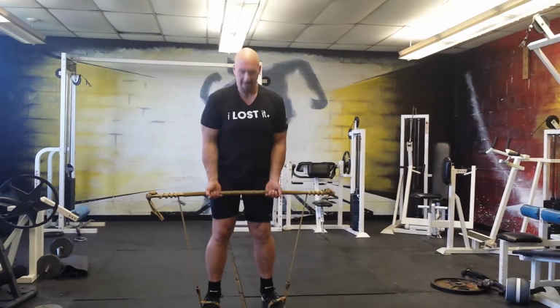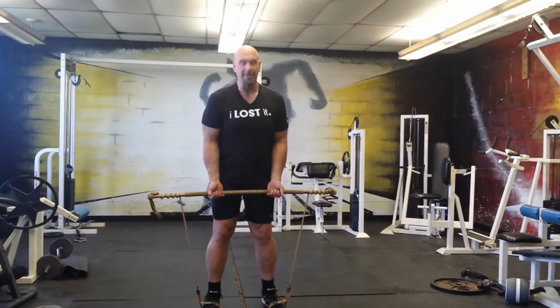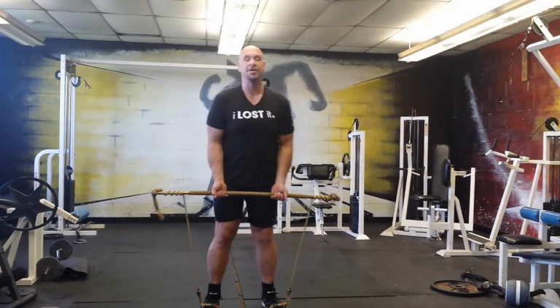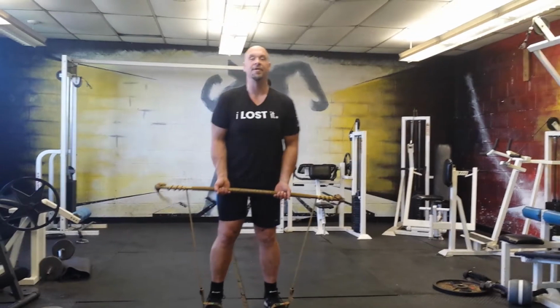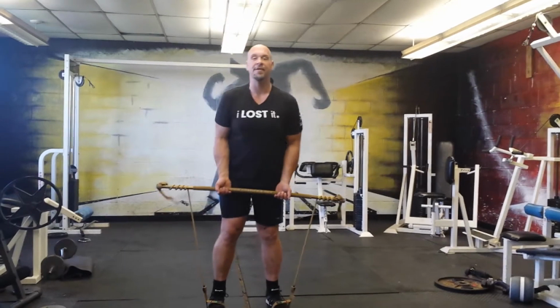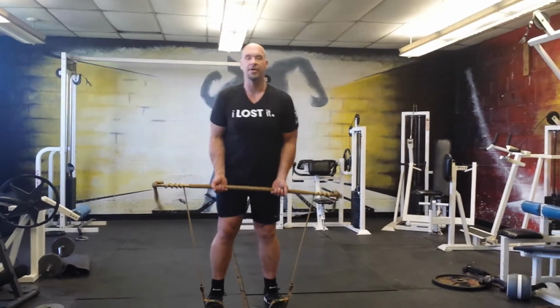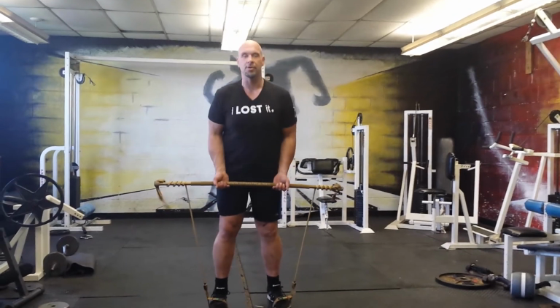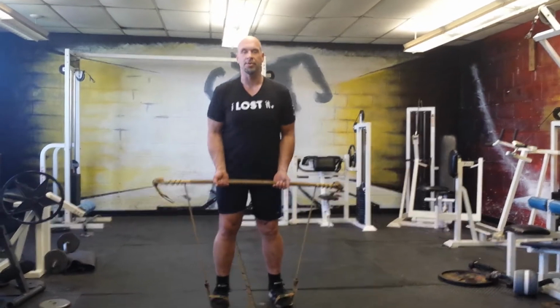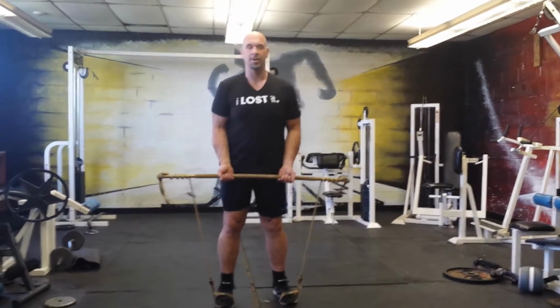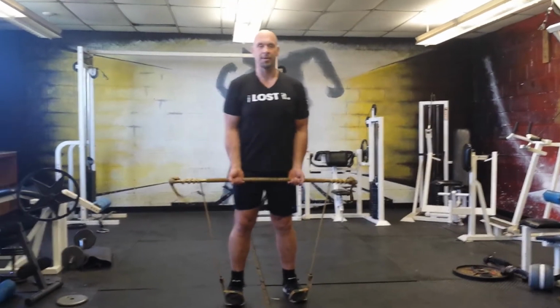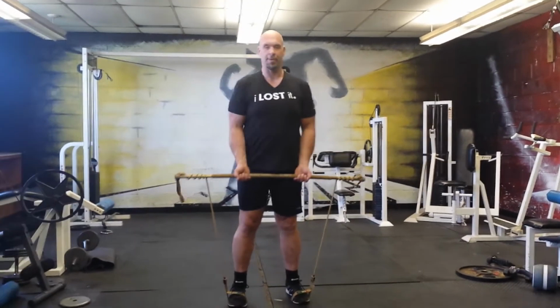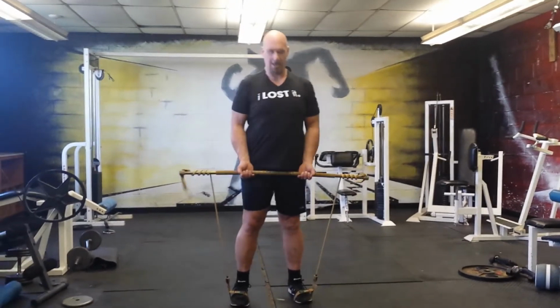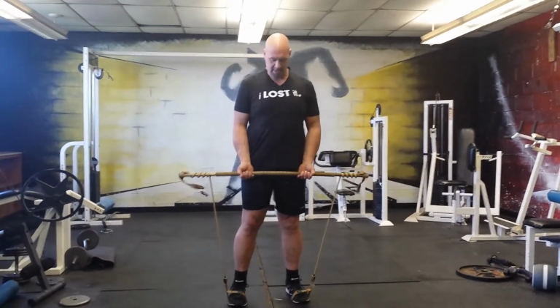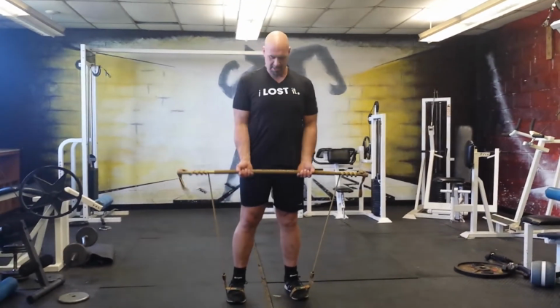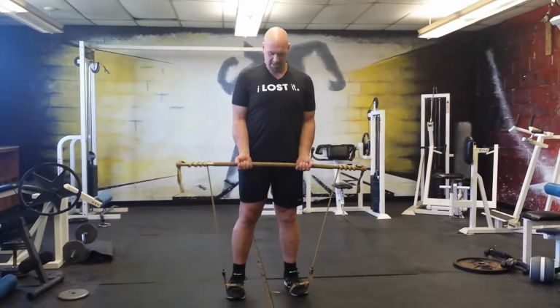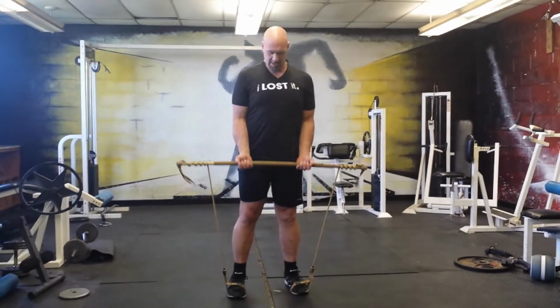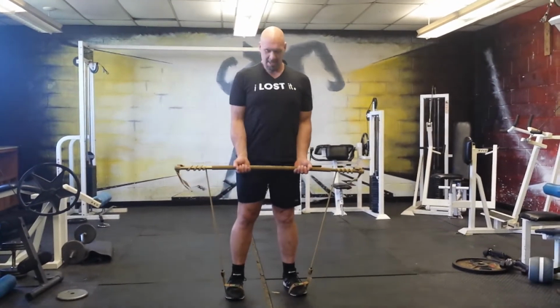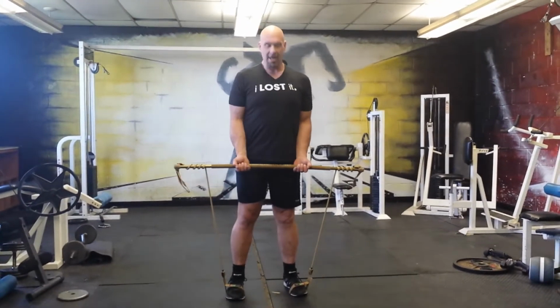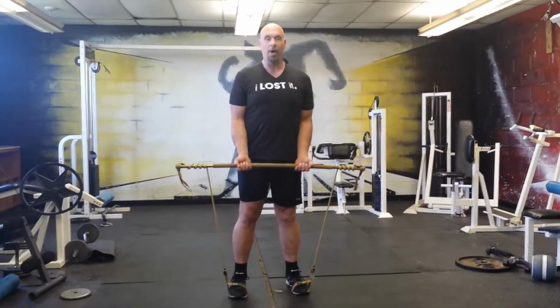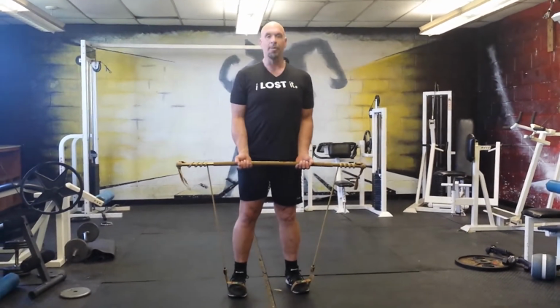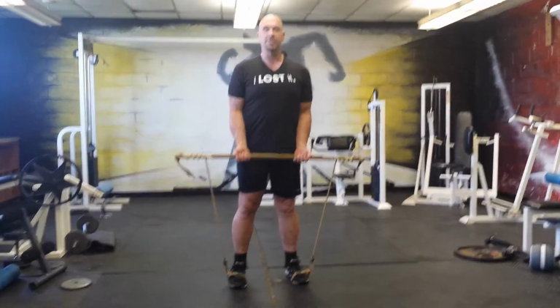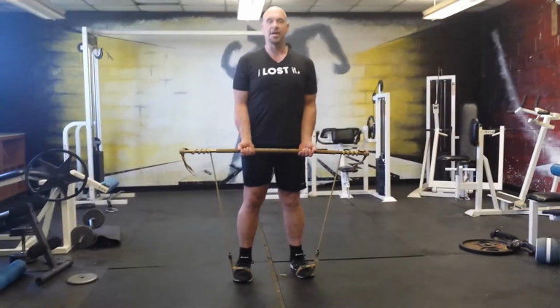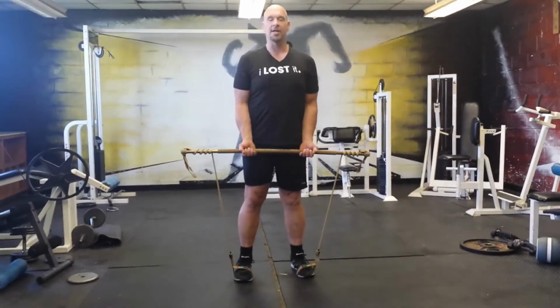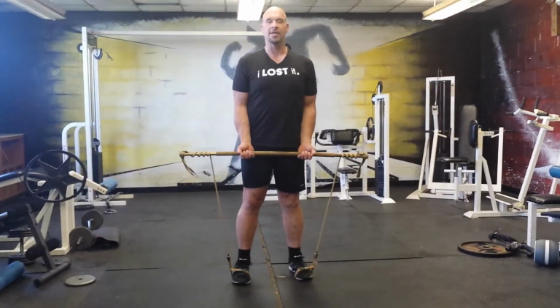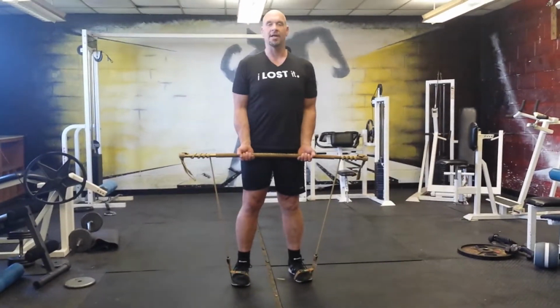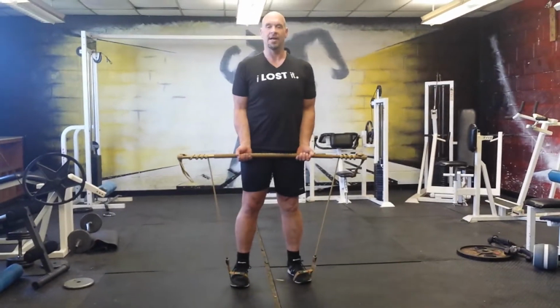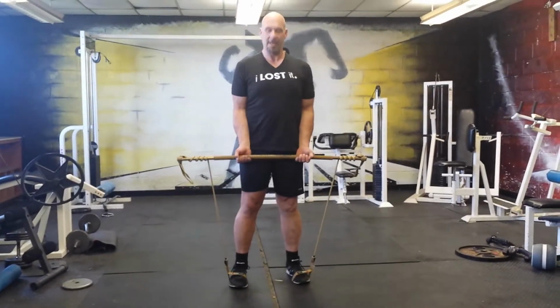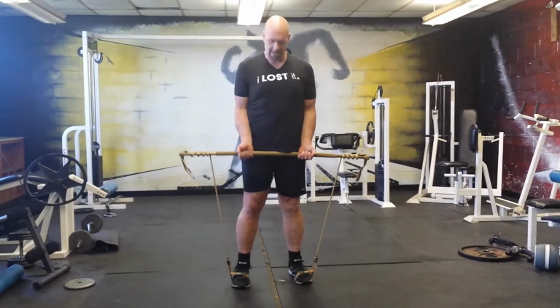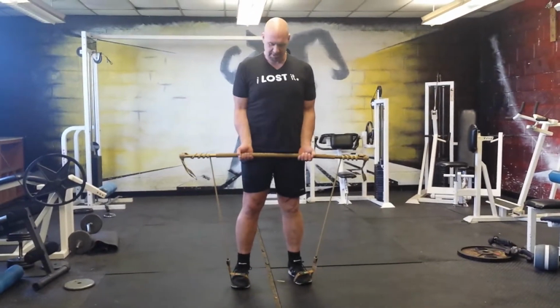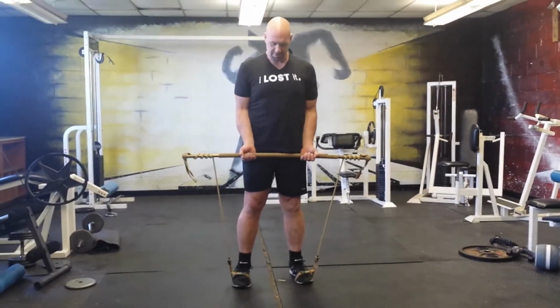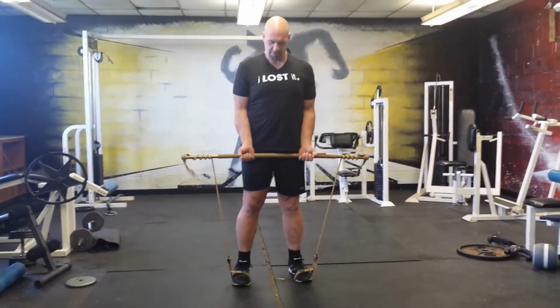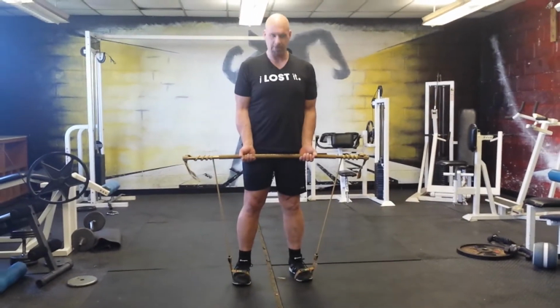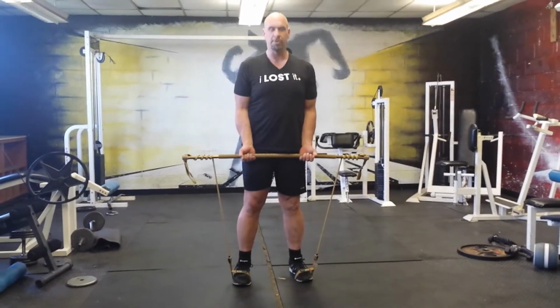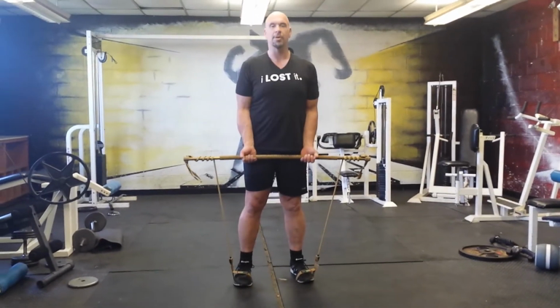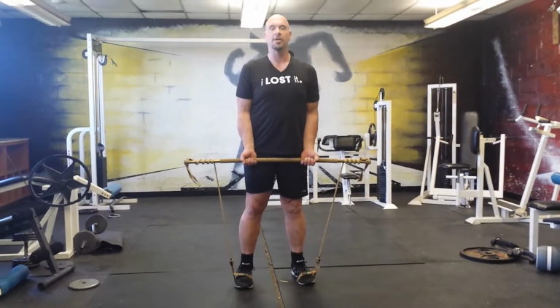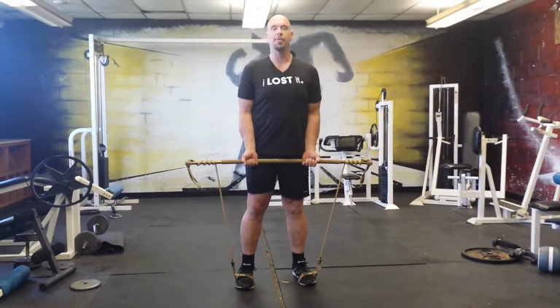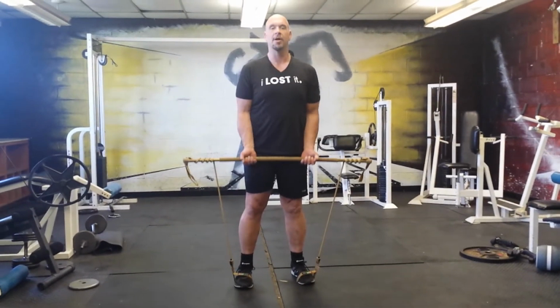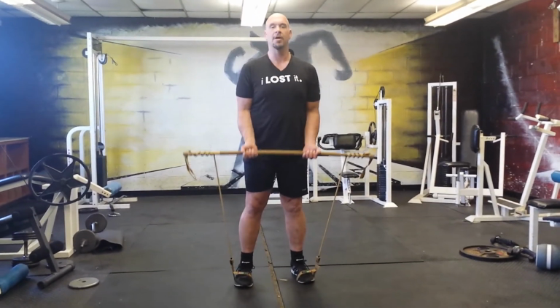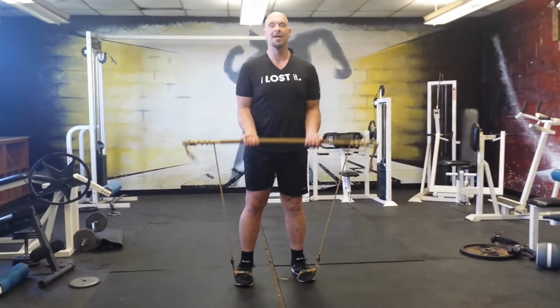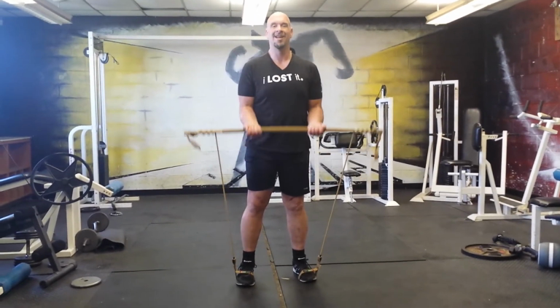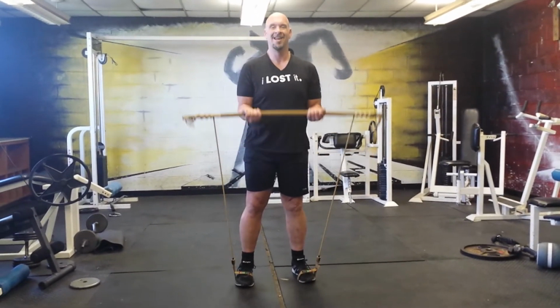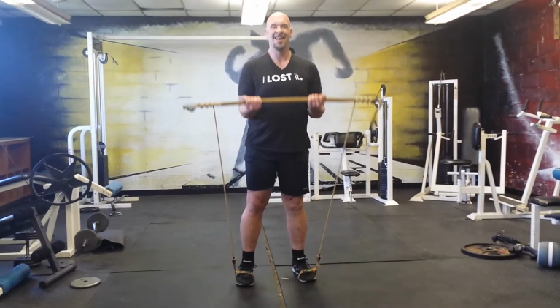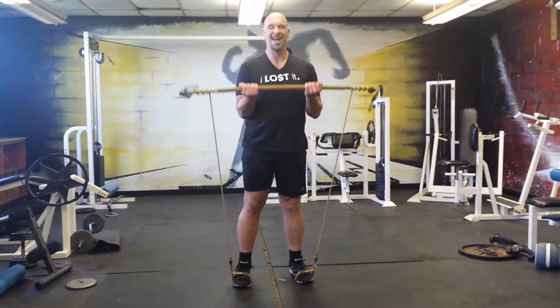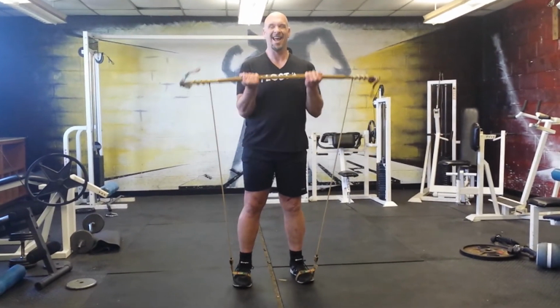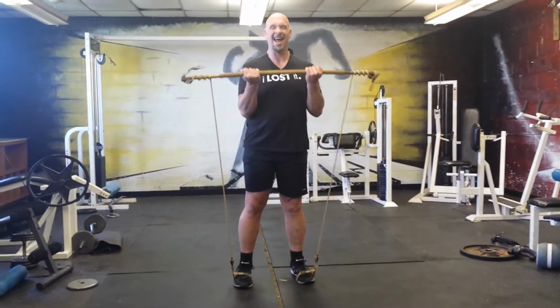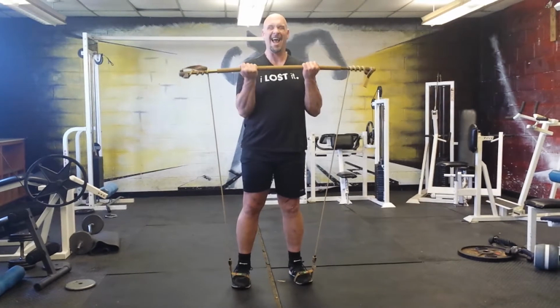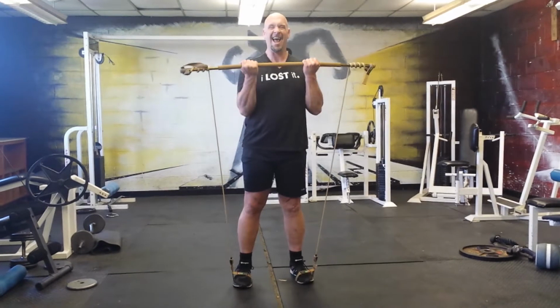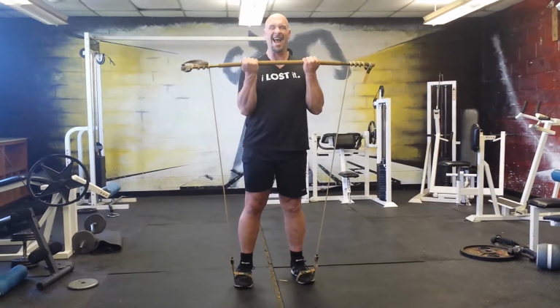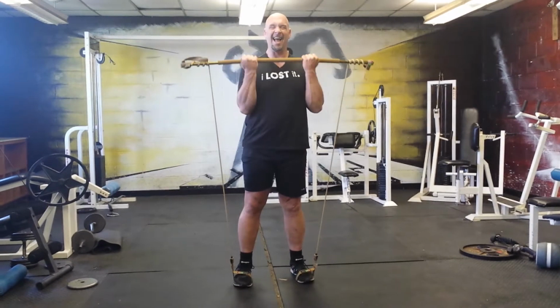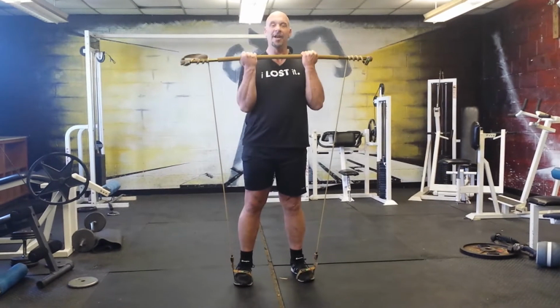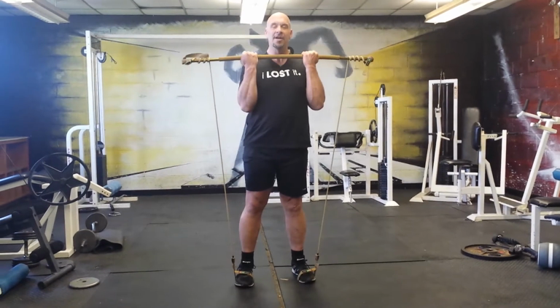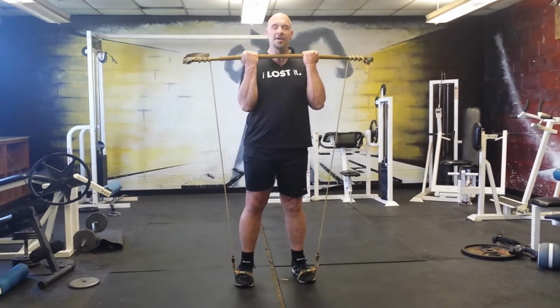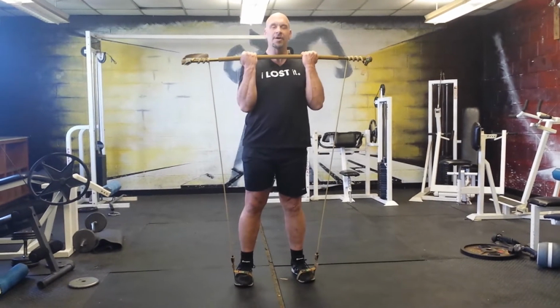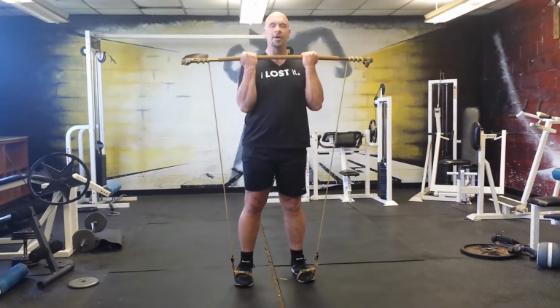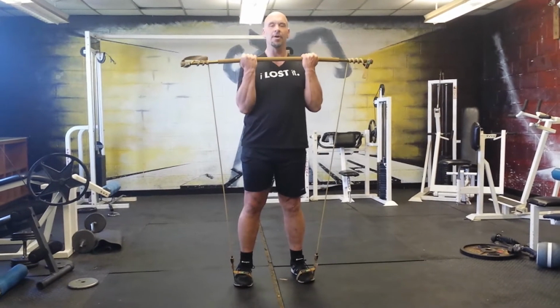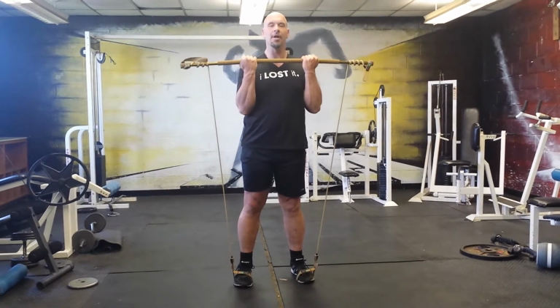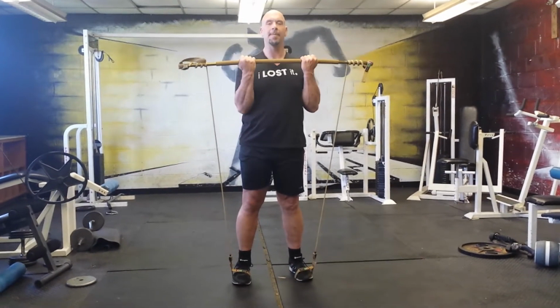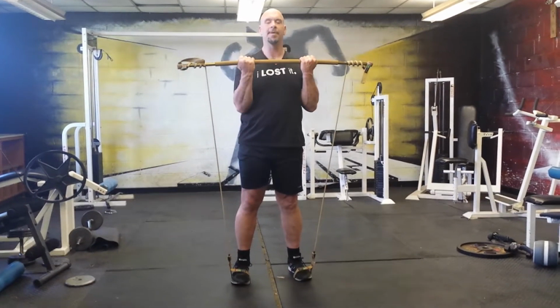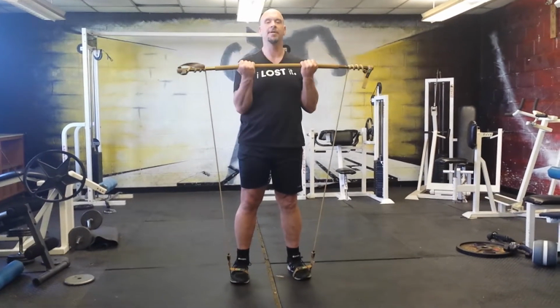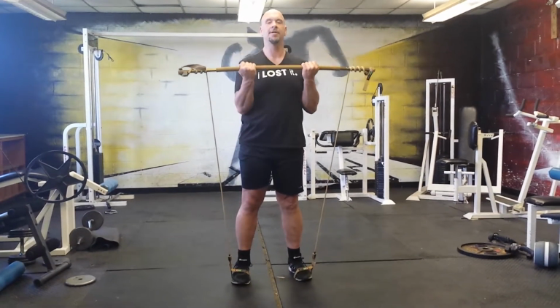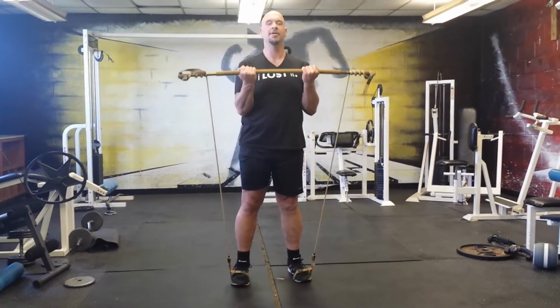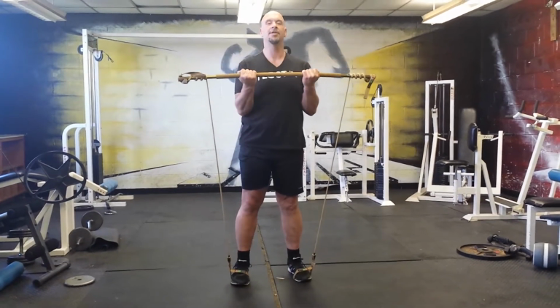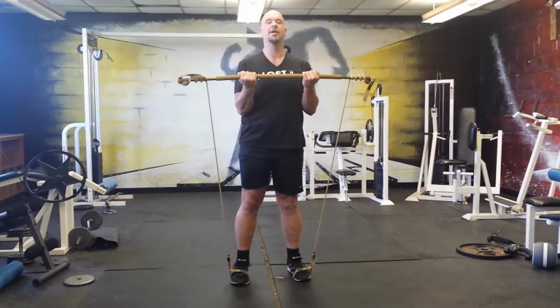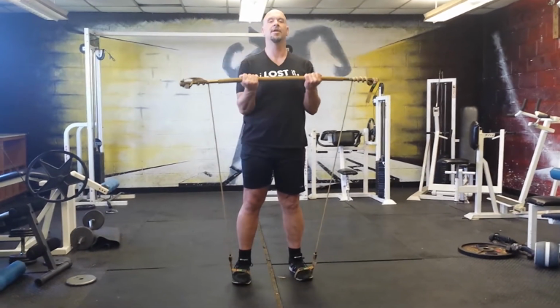Make sure your feet are shoulder width apart, elbows tucked in, hands about shoulder width apart, and curl up to your chin.